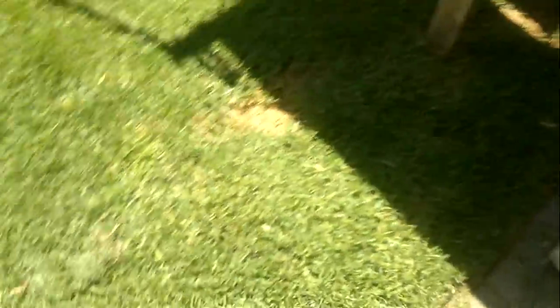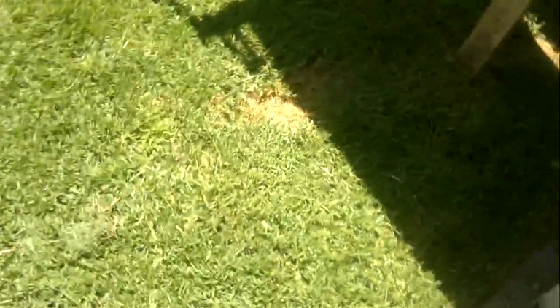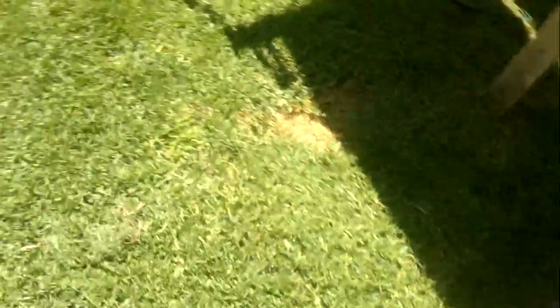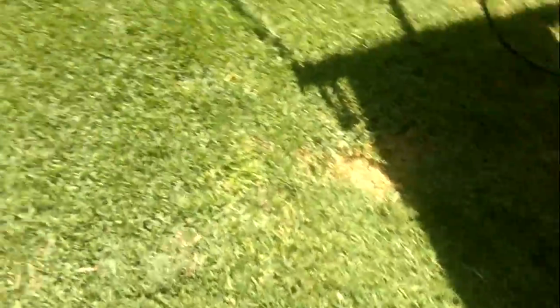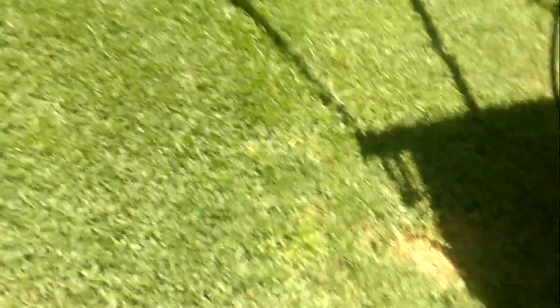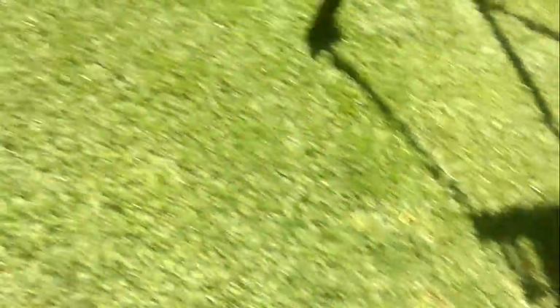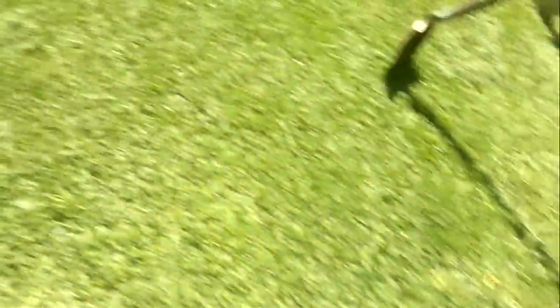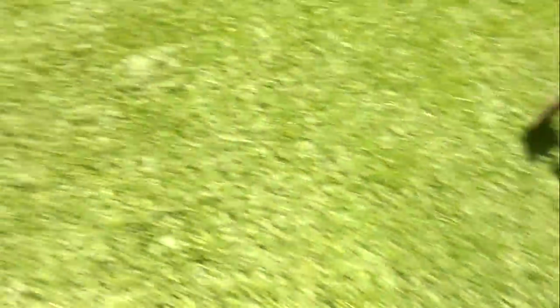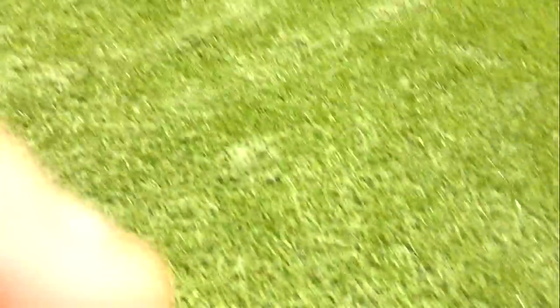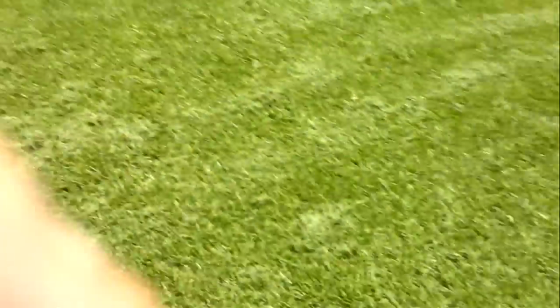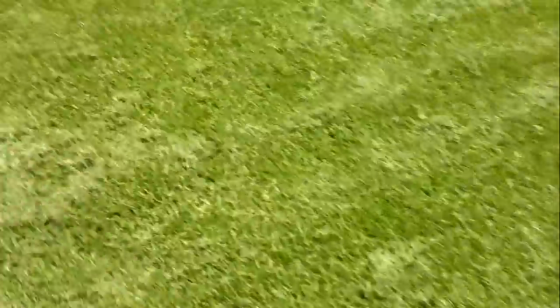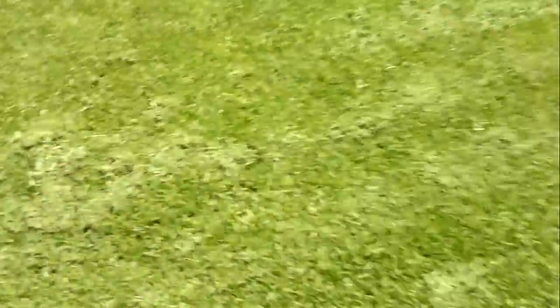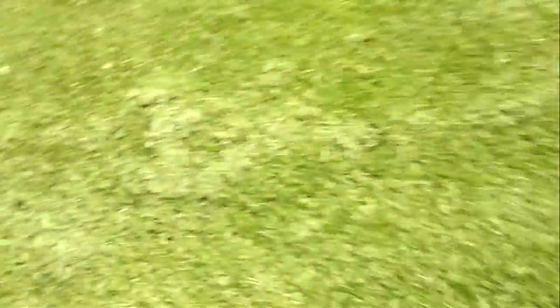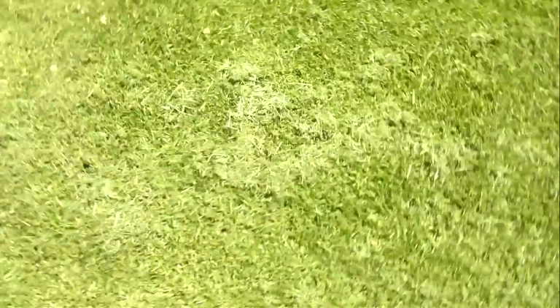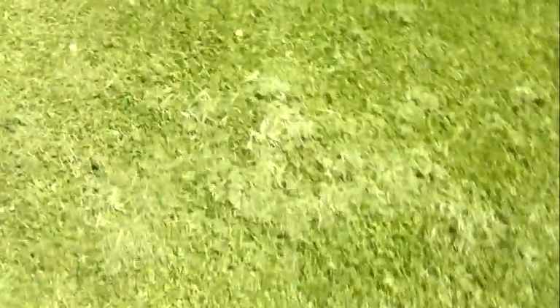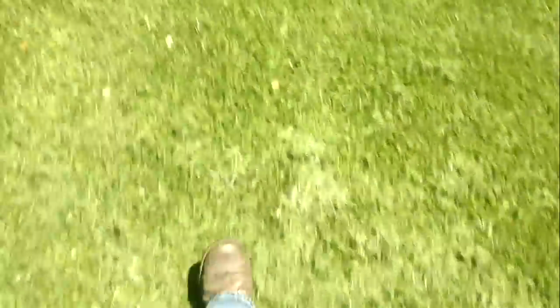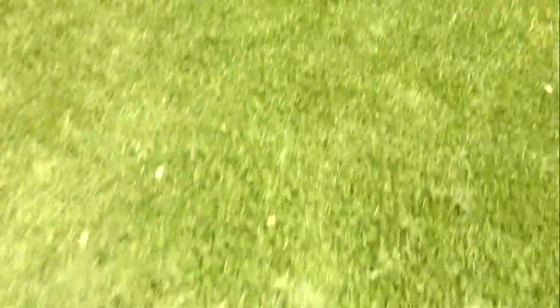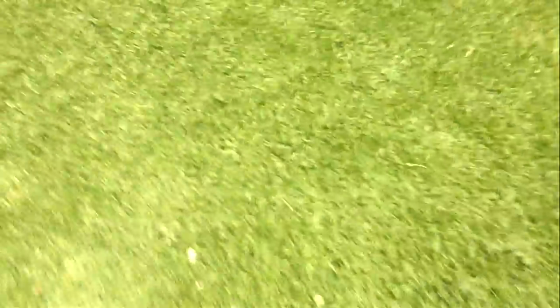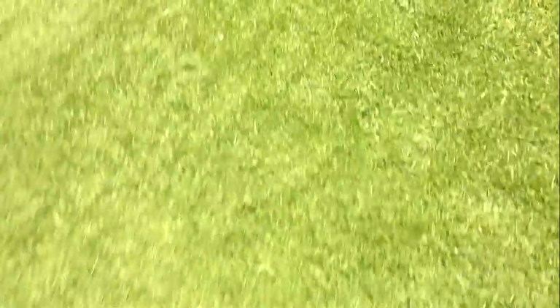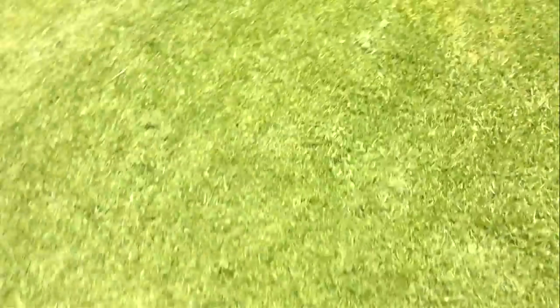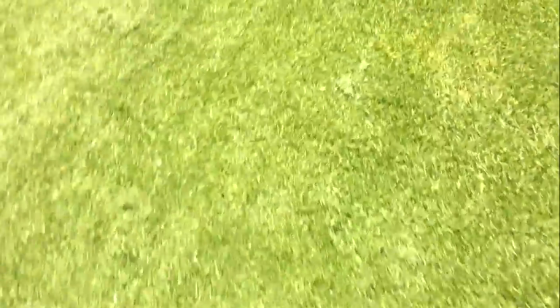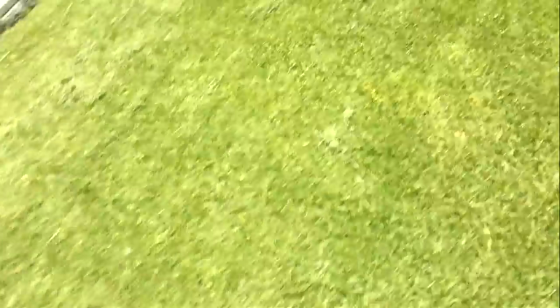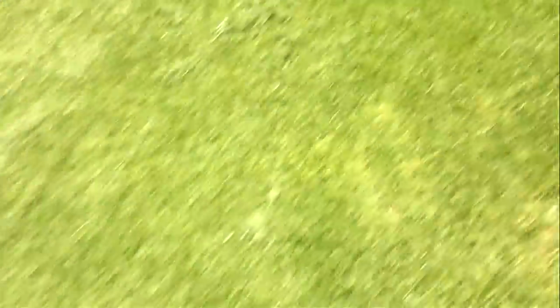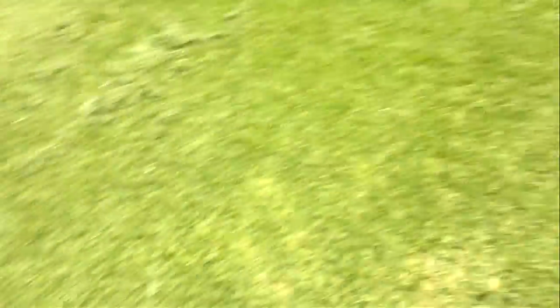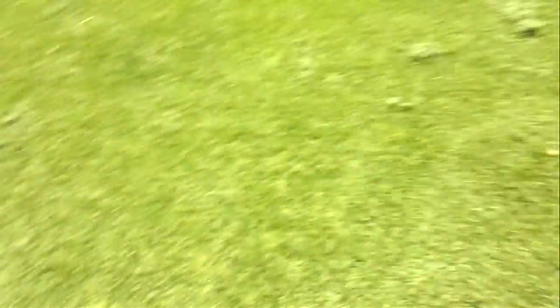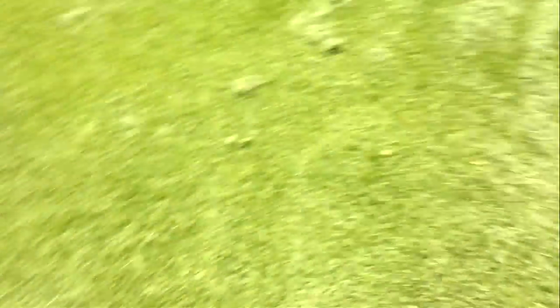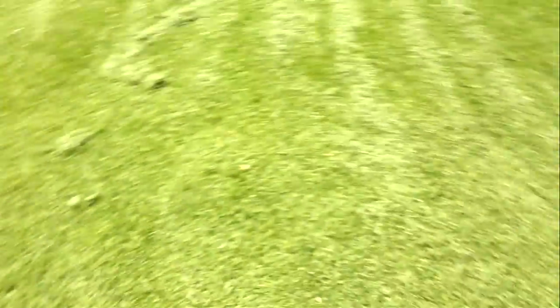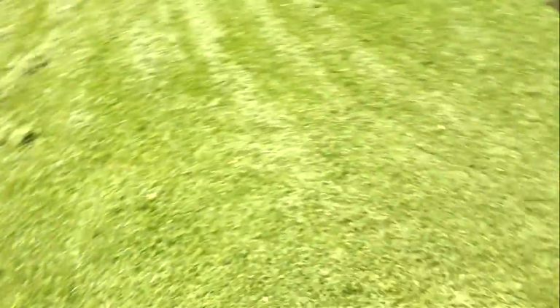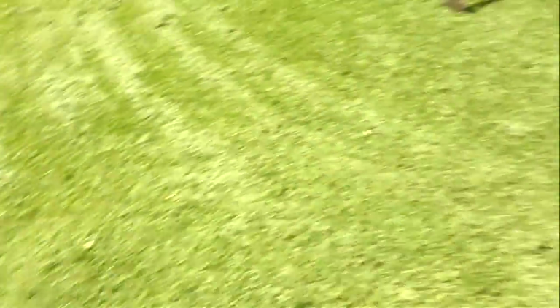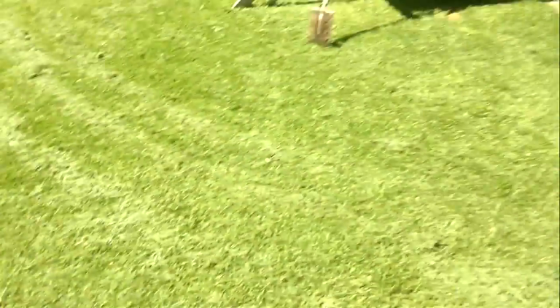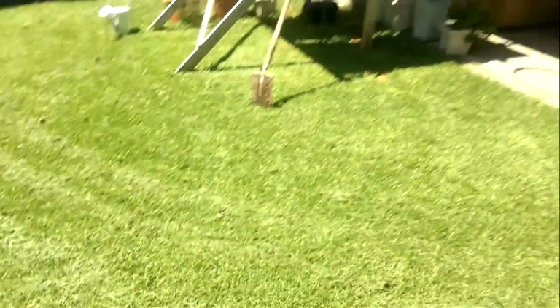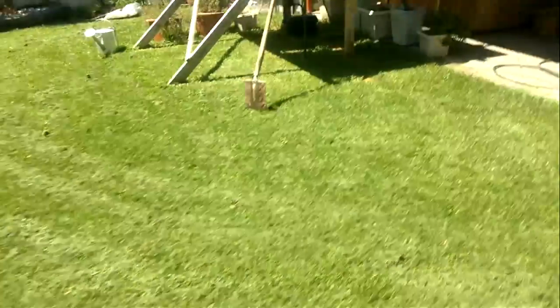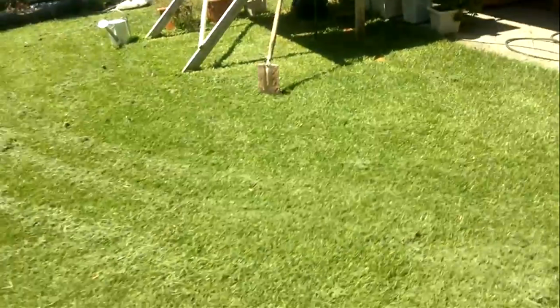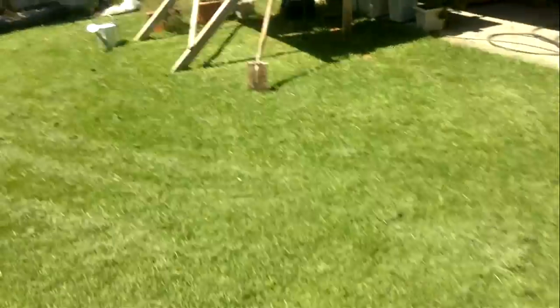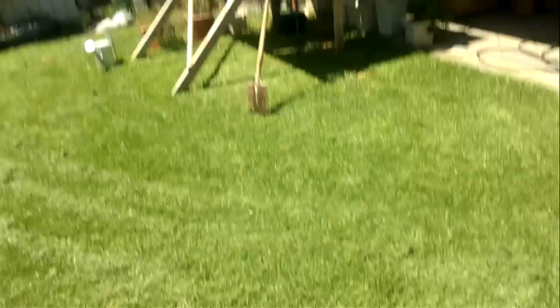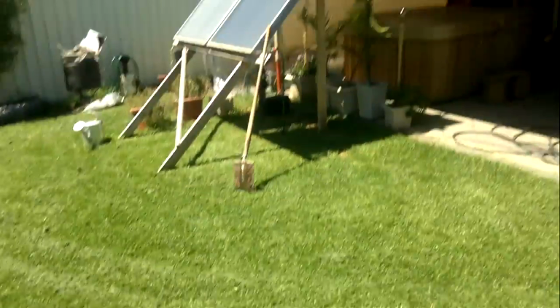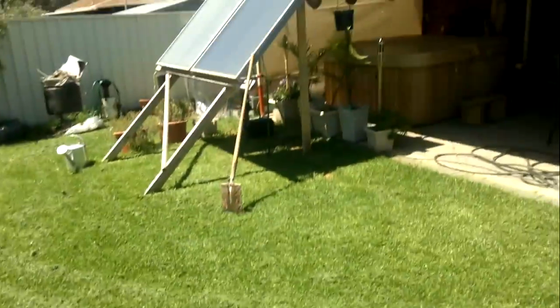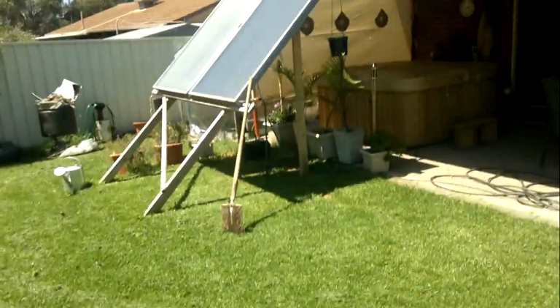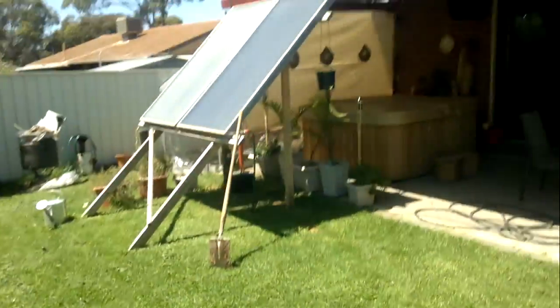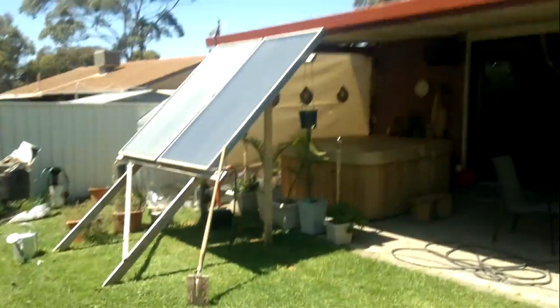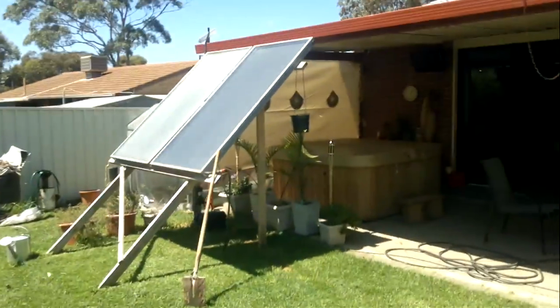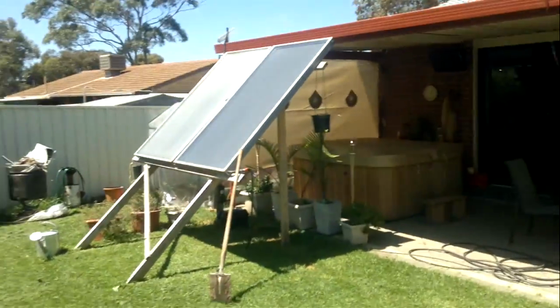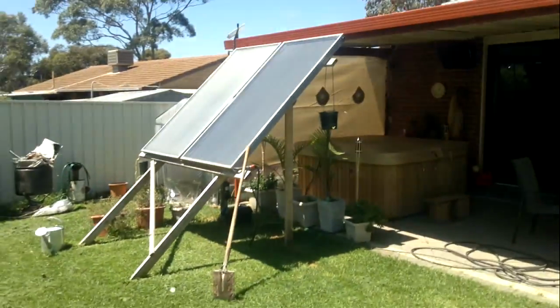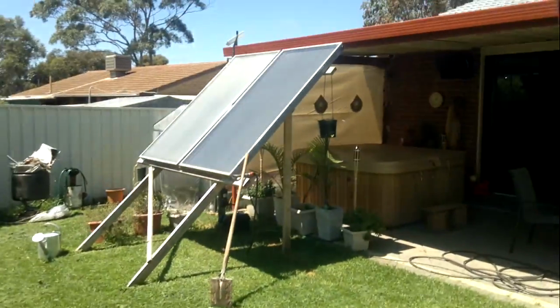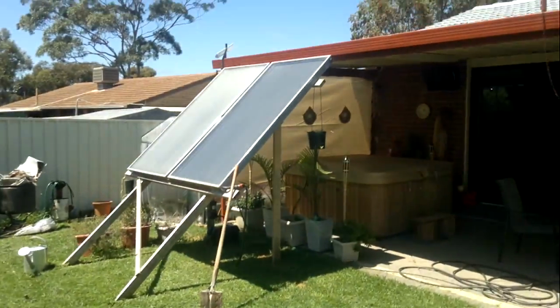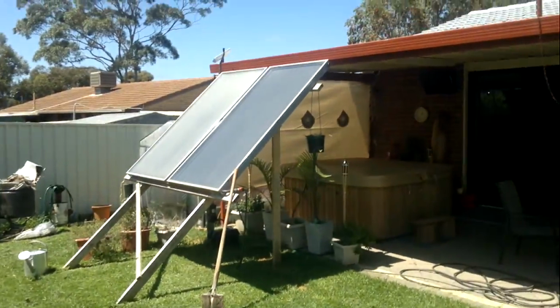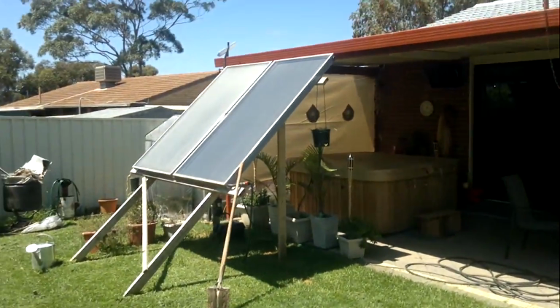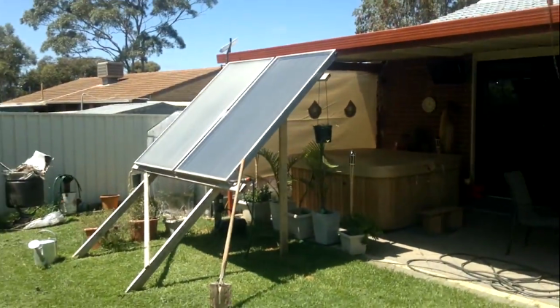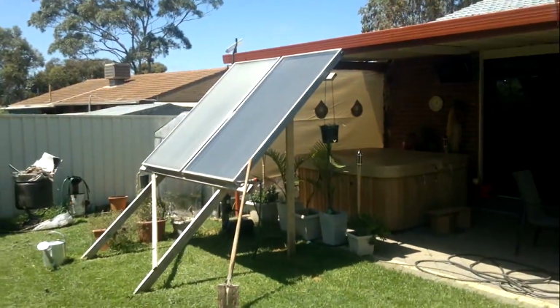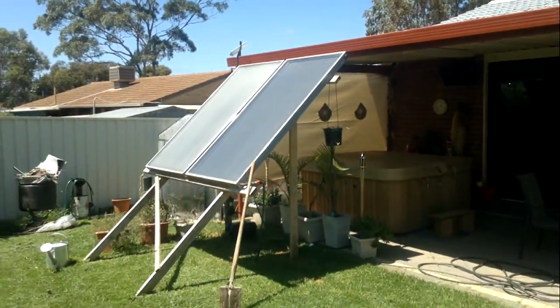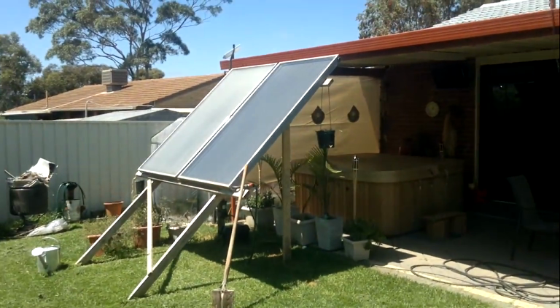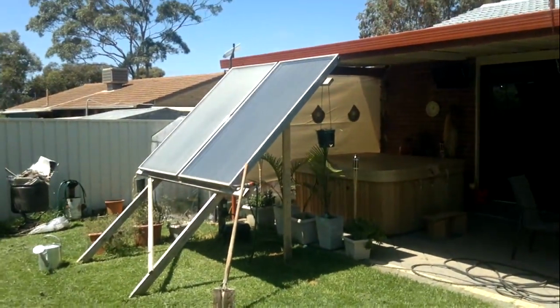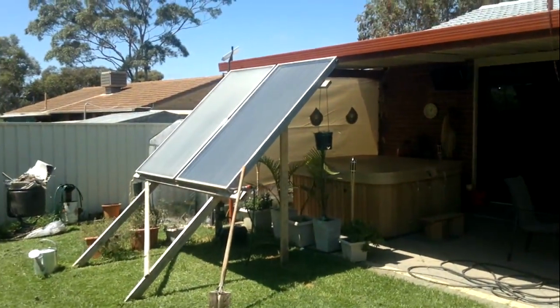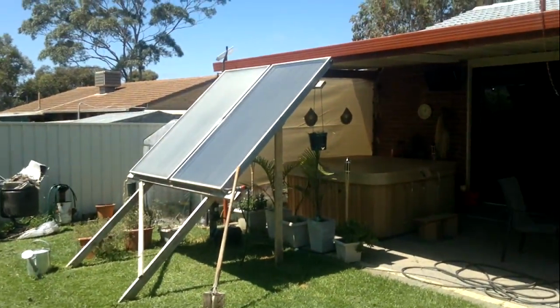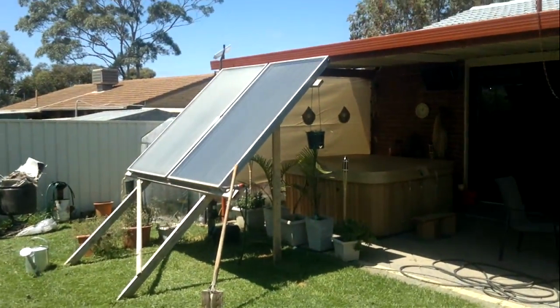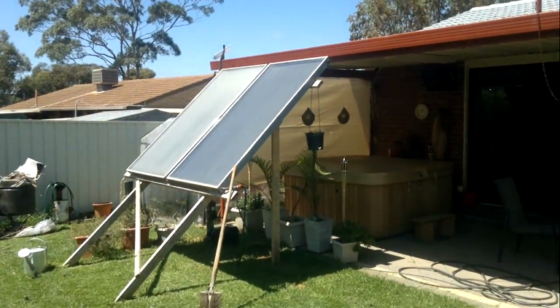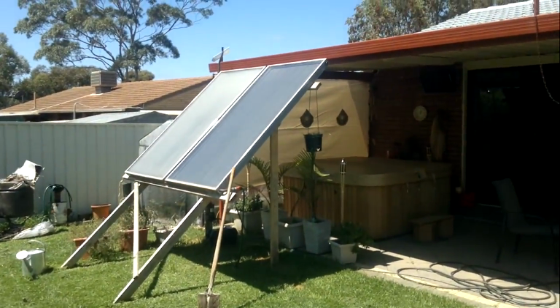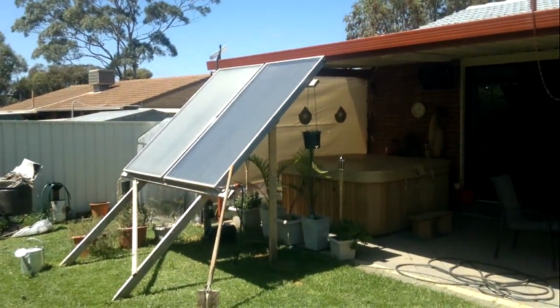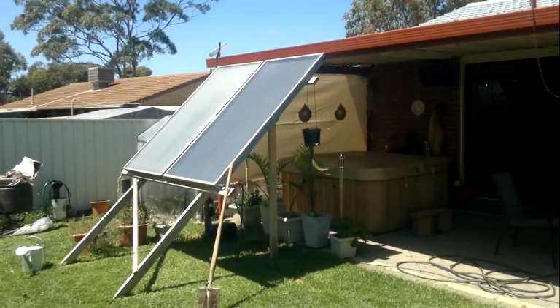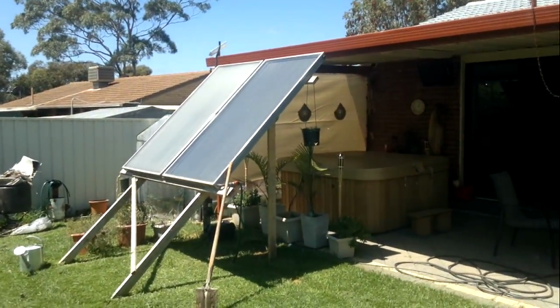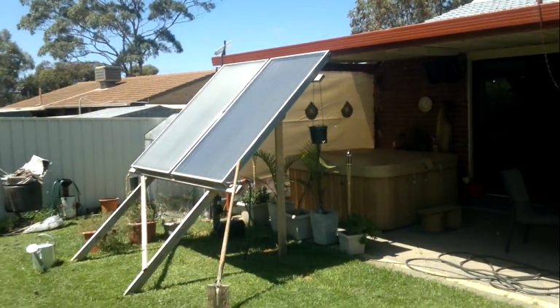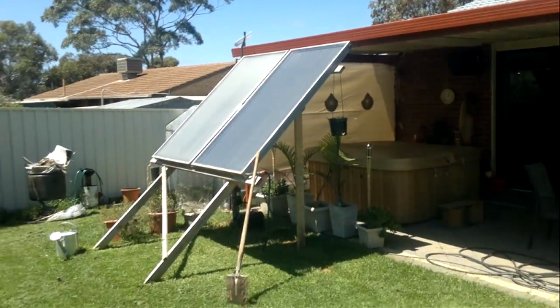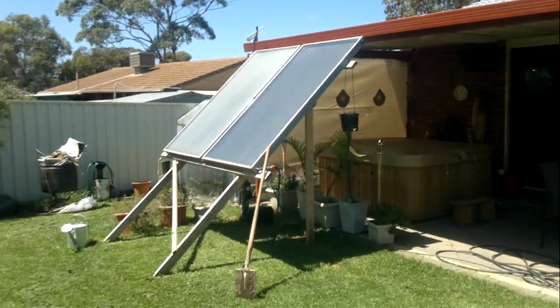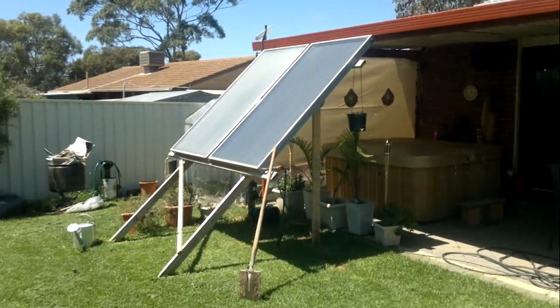Right, a bit of a video for anyone else that wants to solar power their spa.